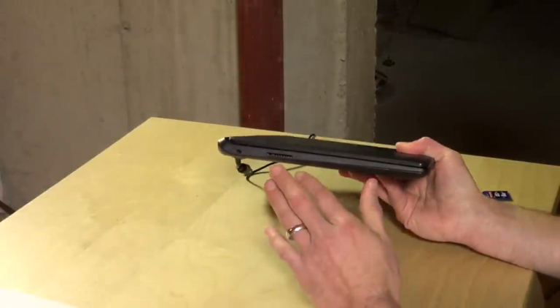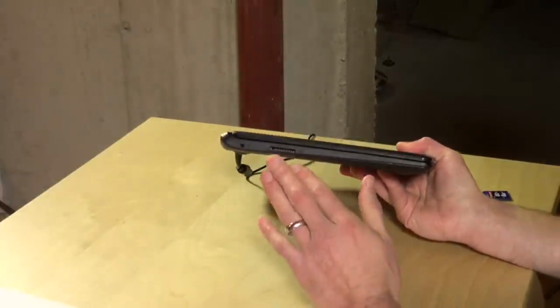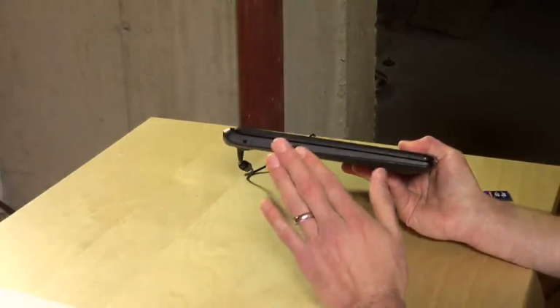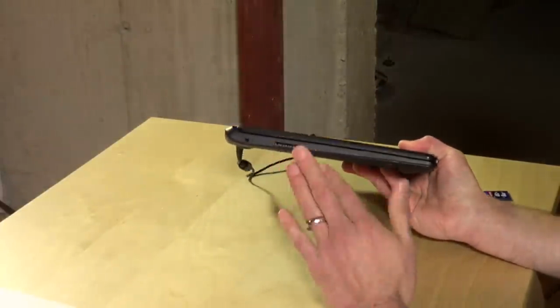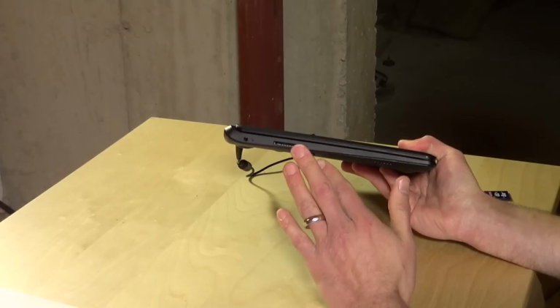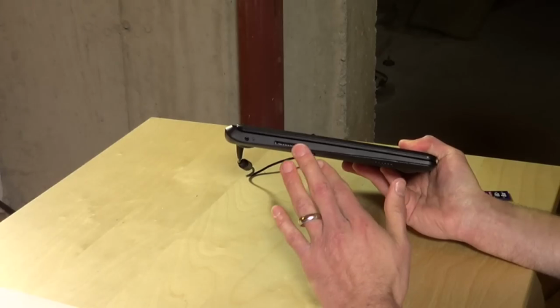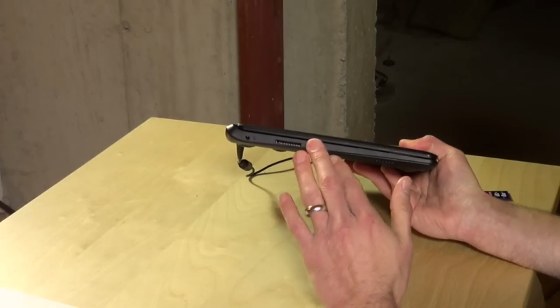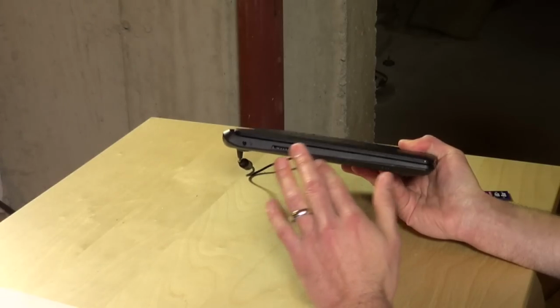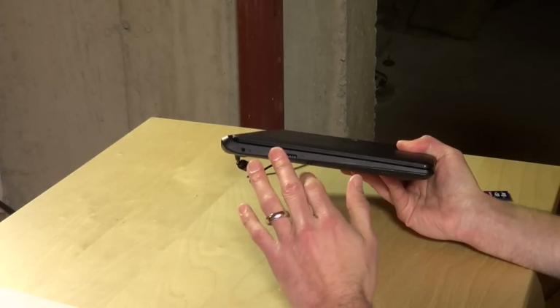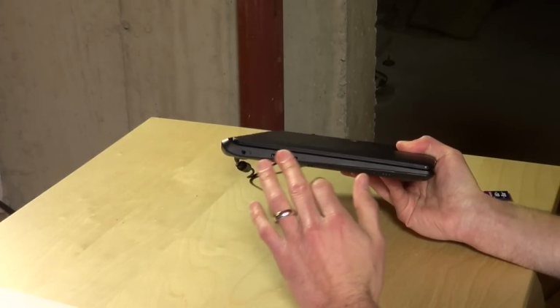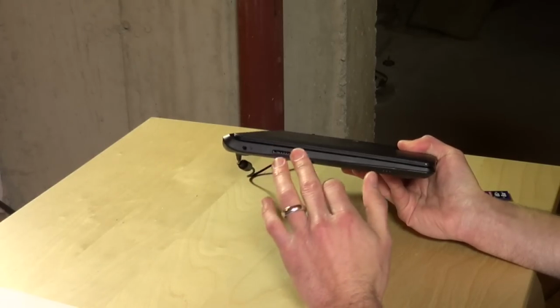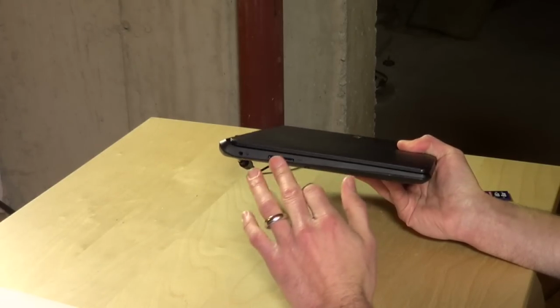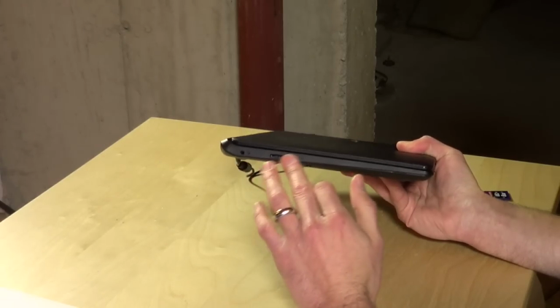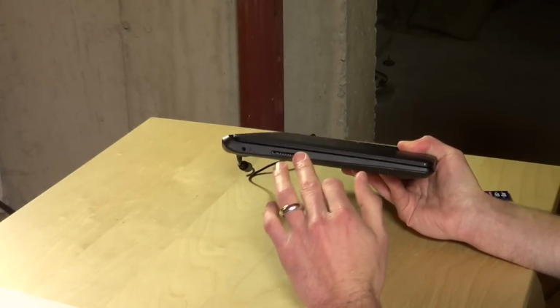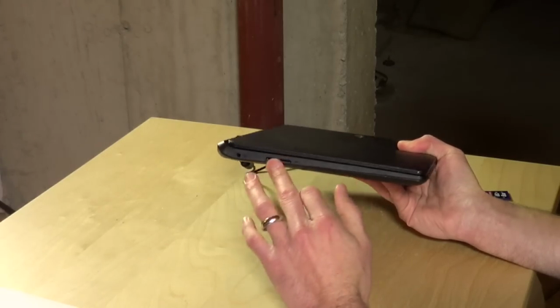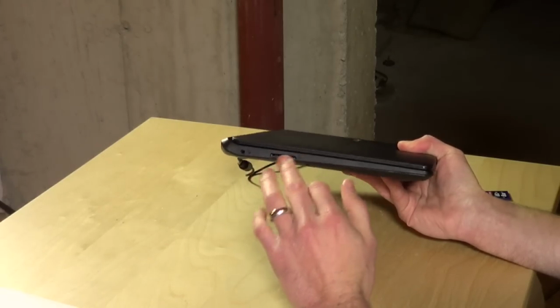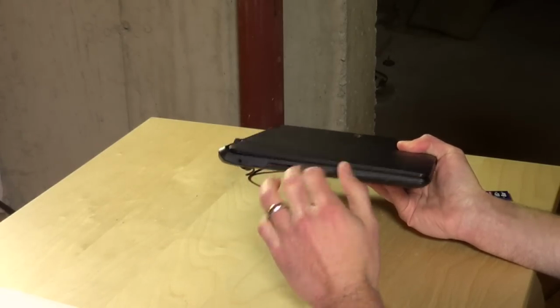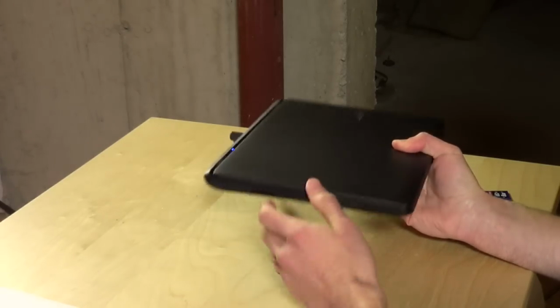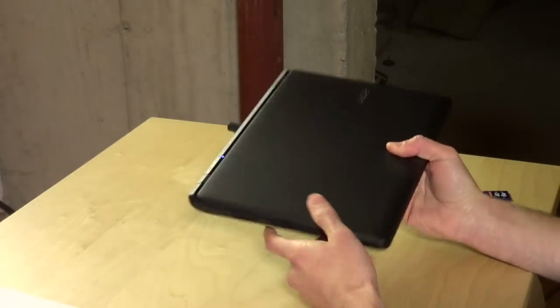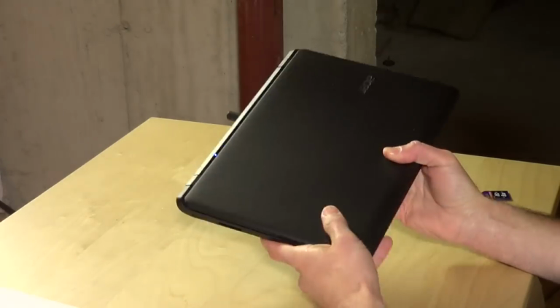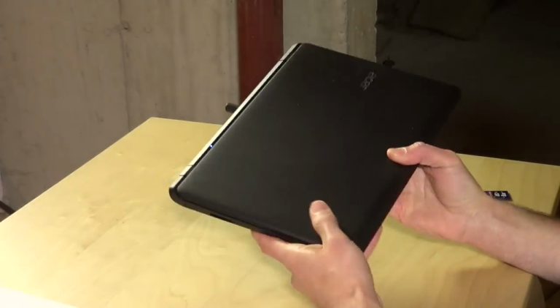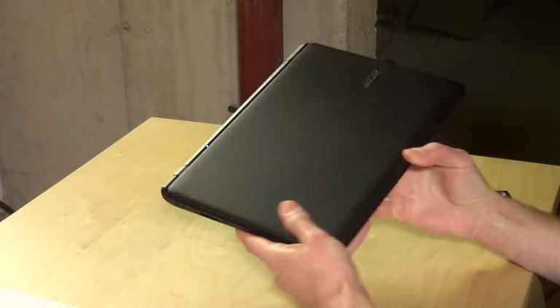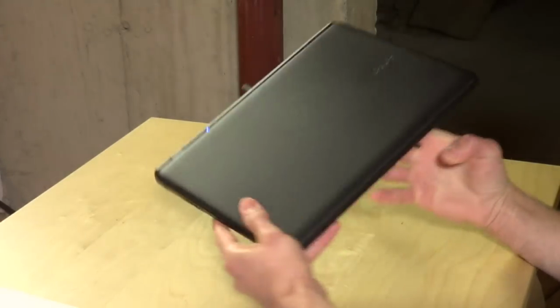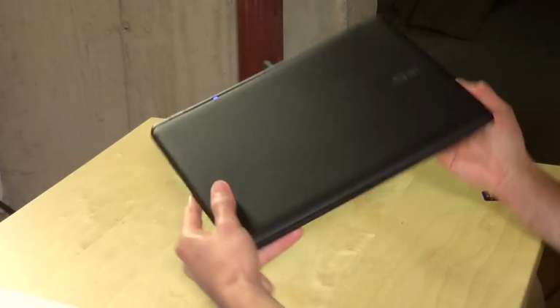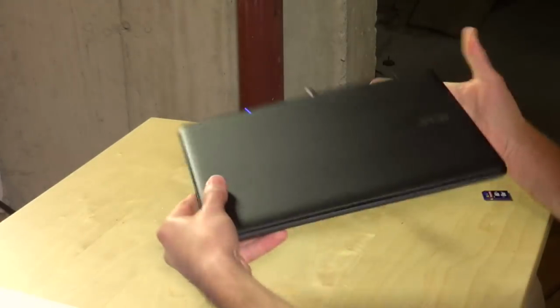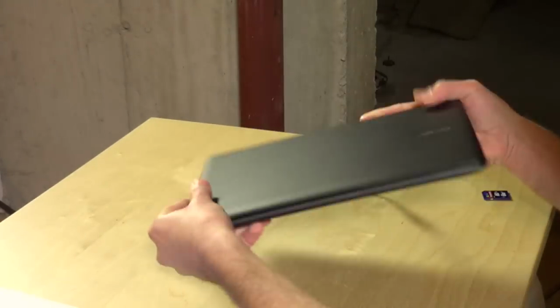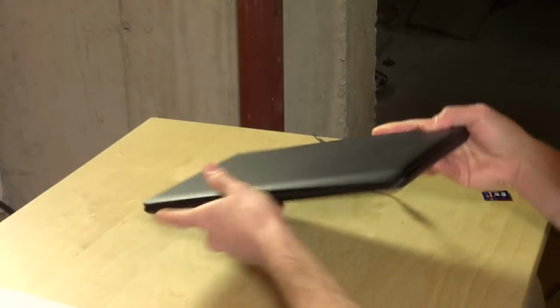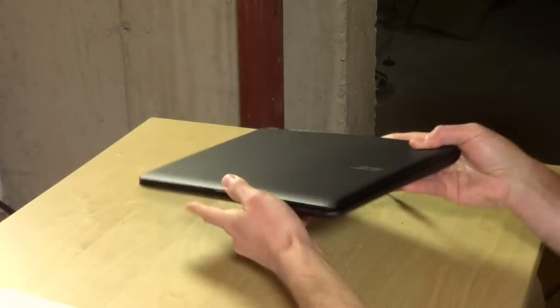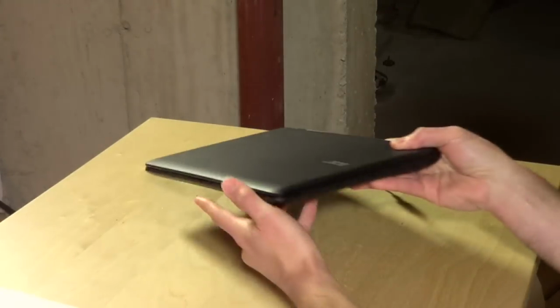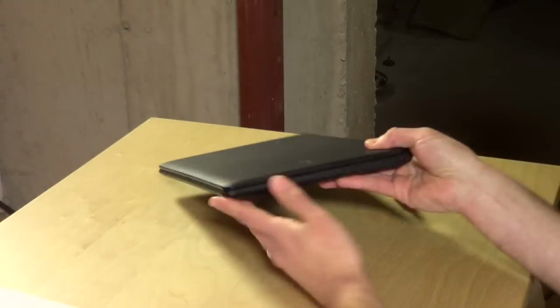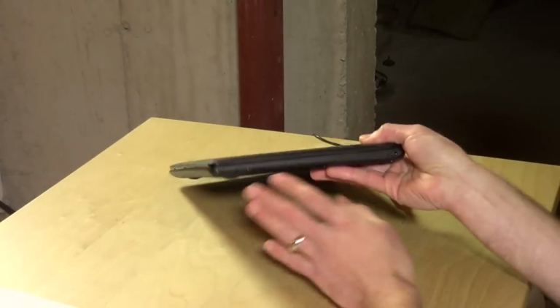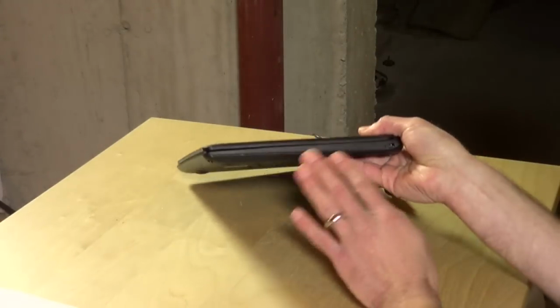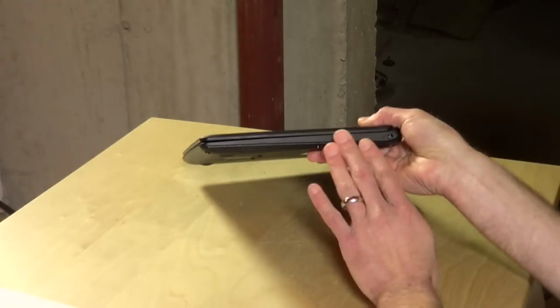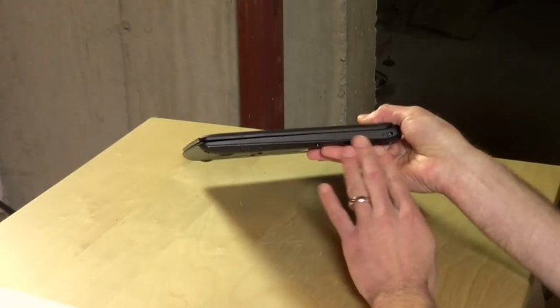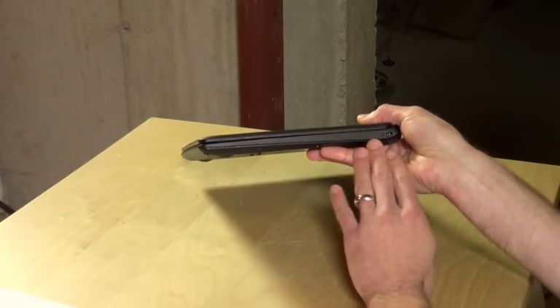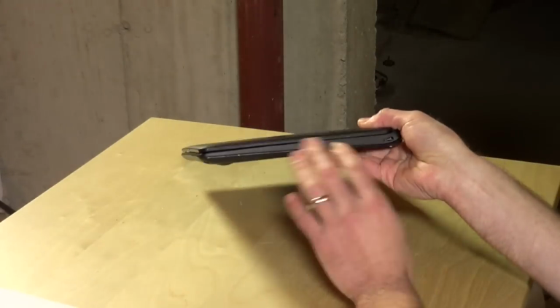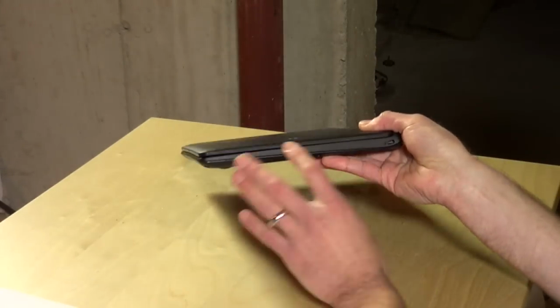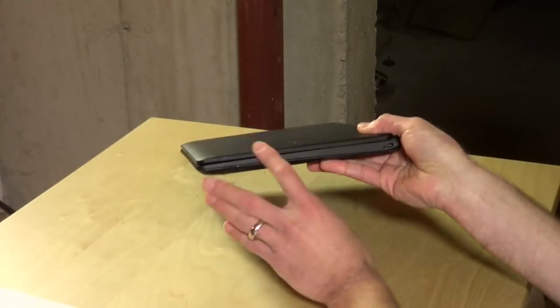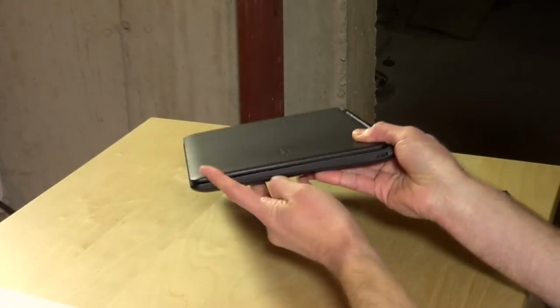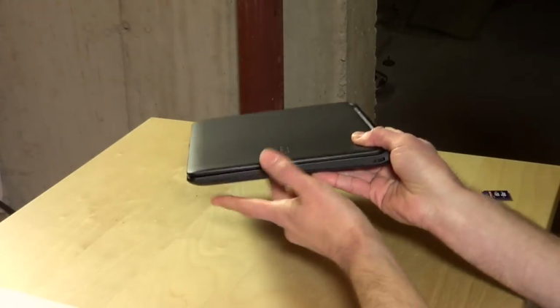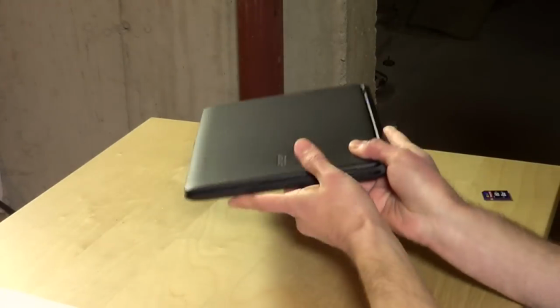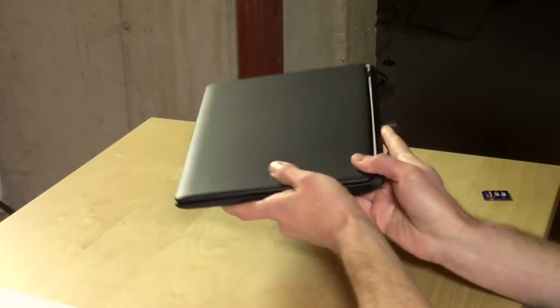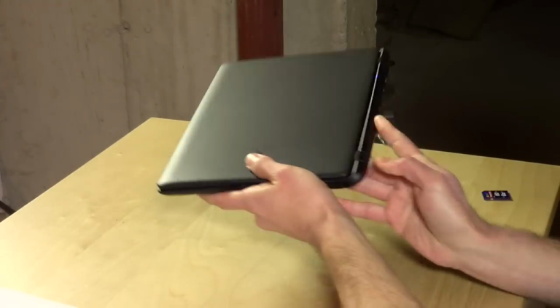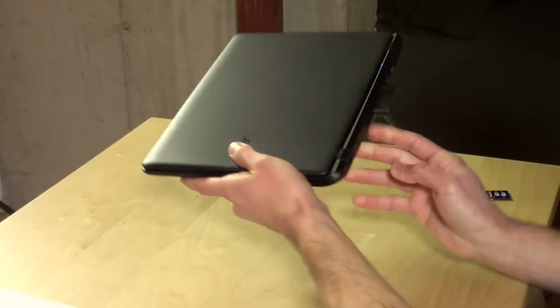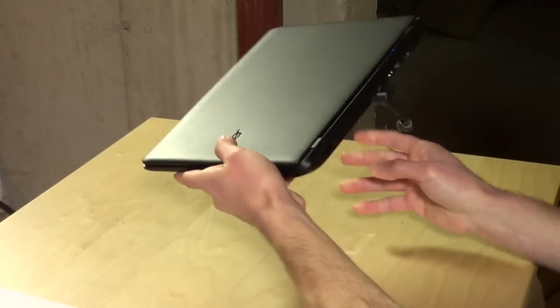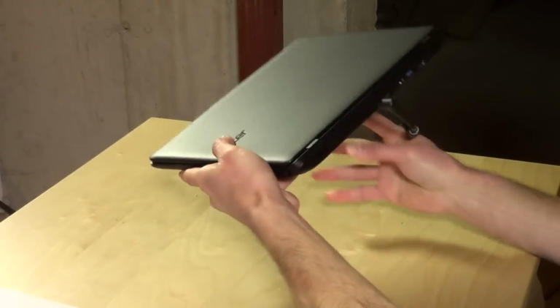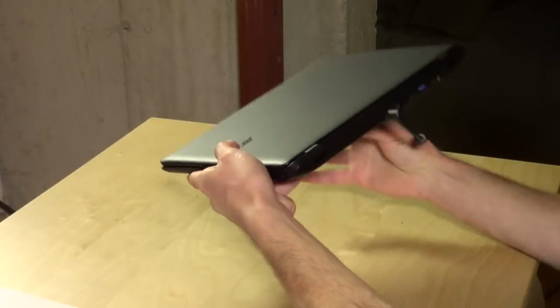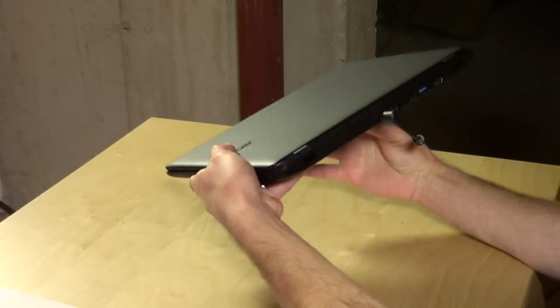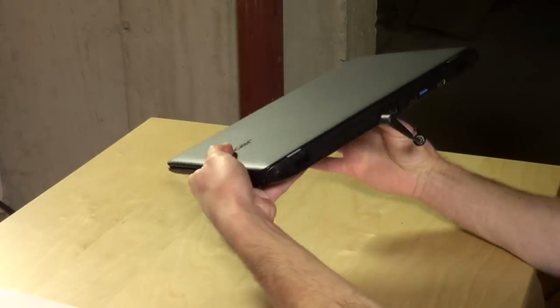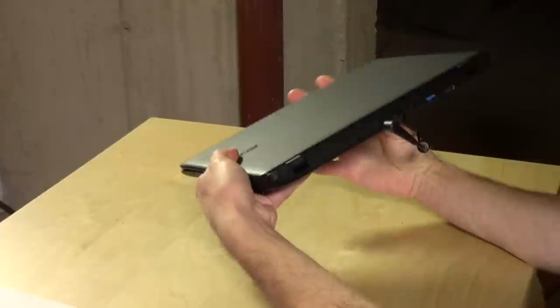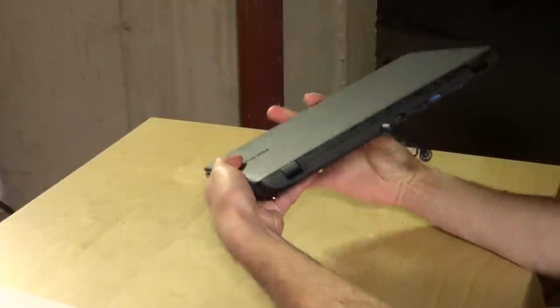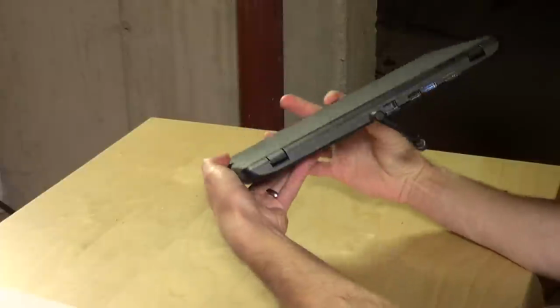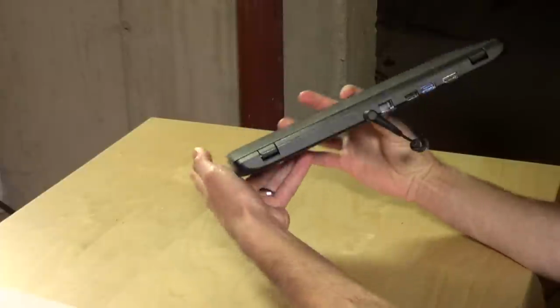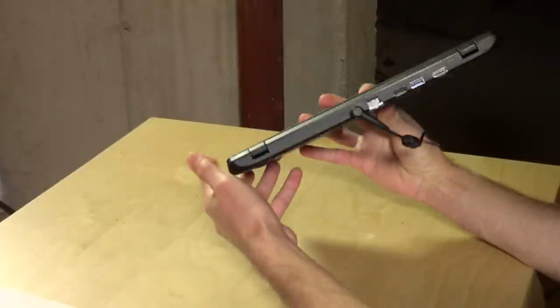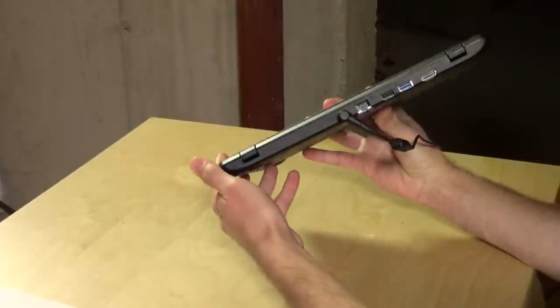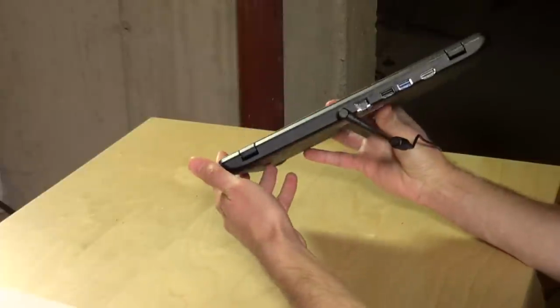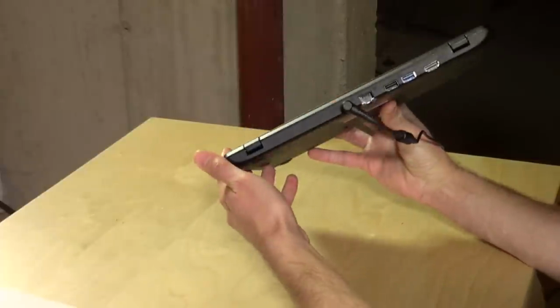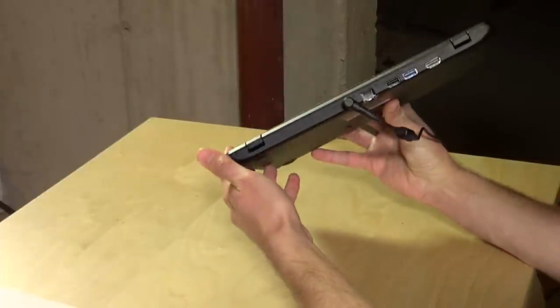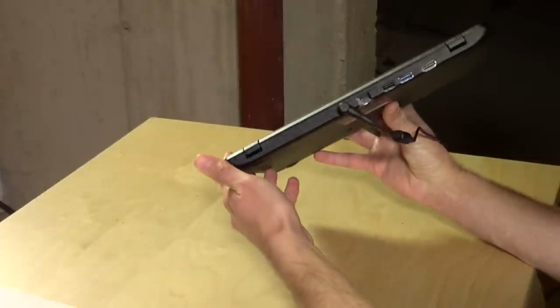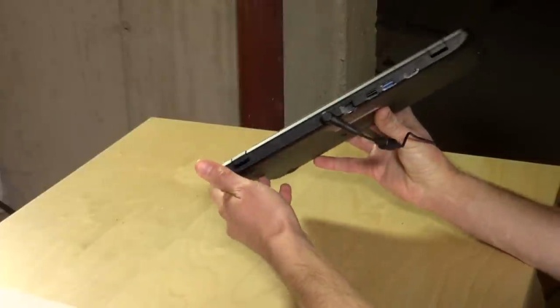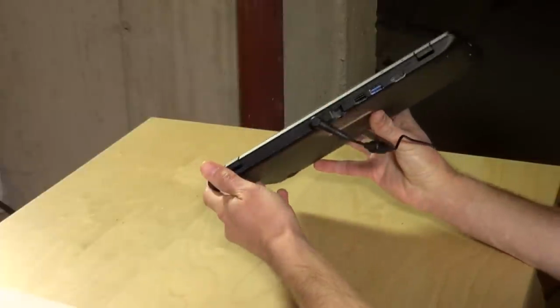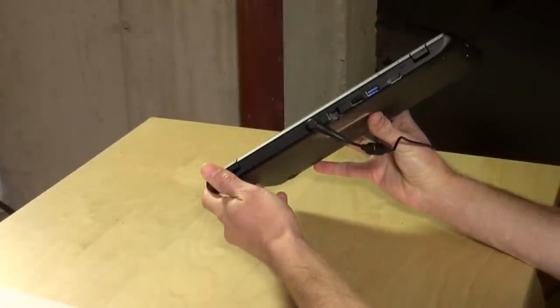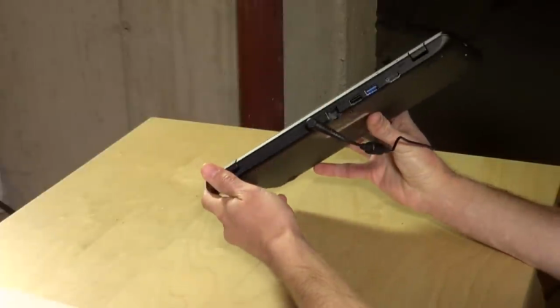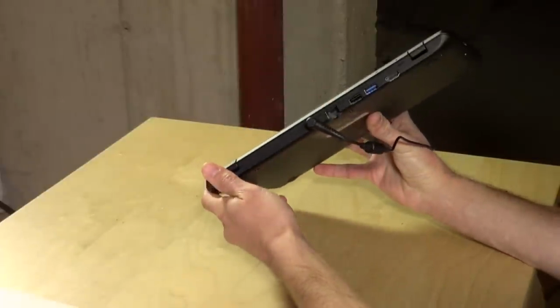On this side, you've got an SD card slot. On the other side, nothing at all — and the reason is that they've put all the ports in the back.